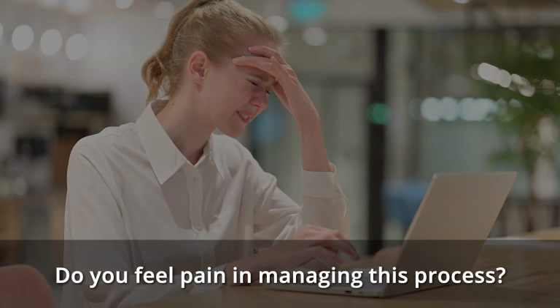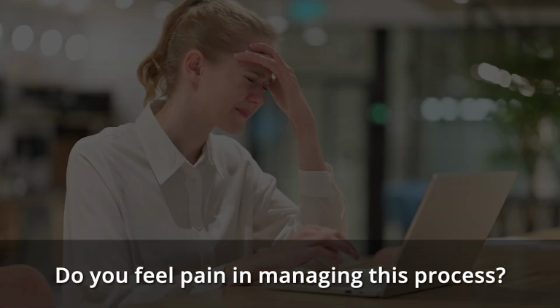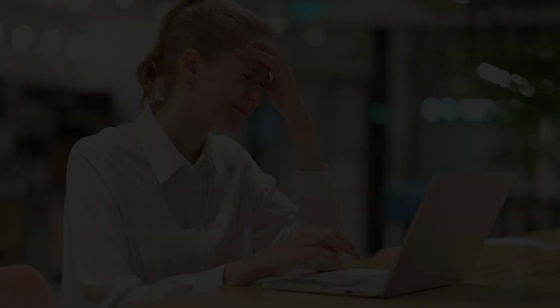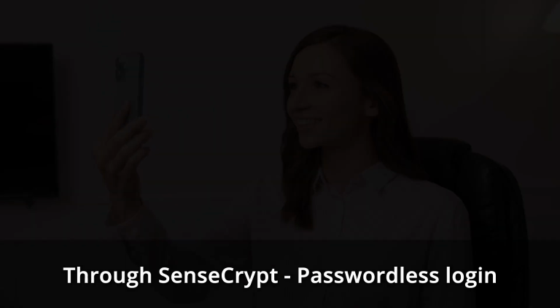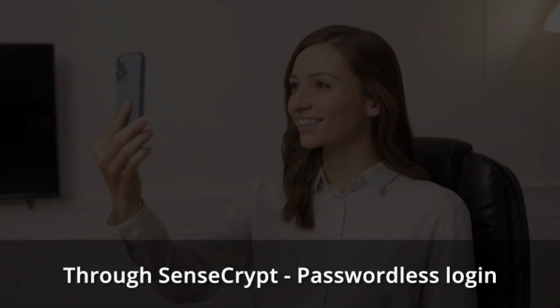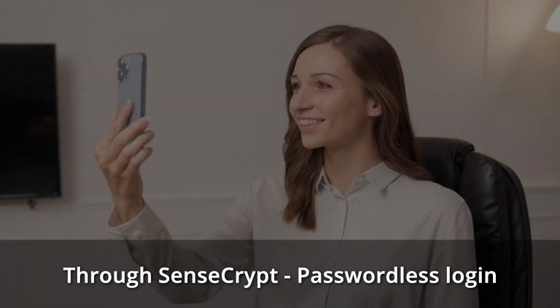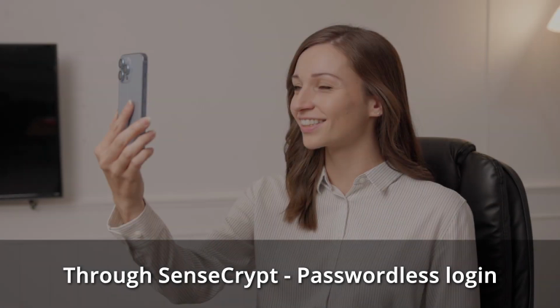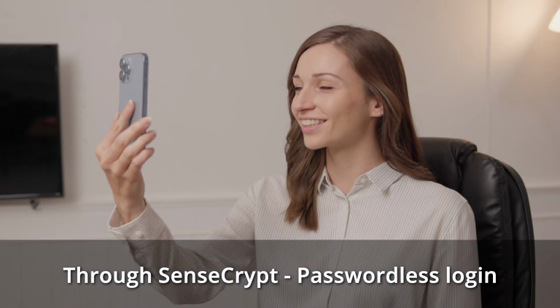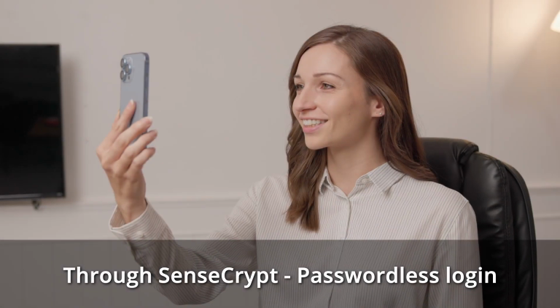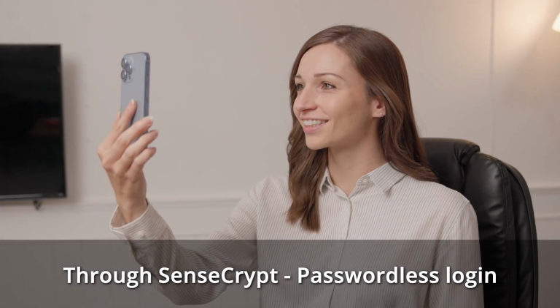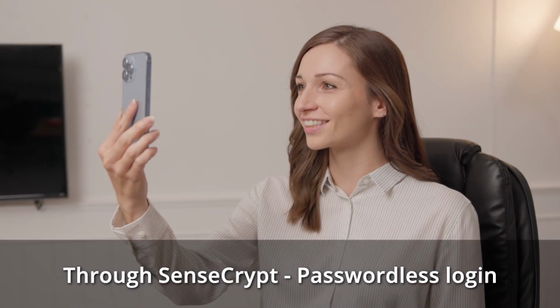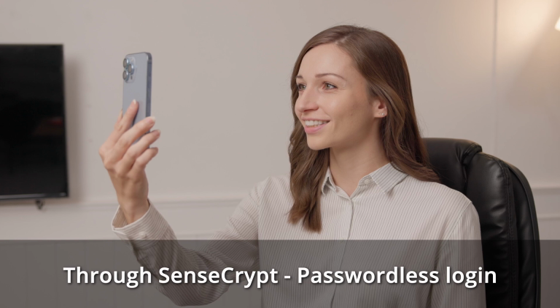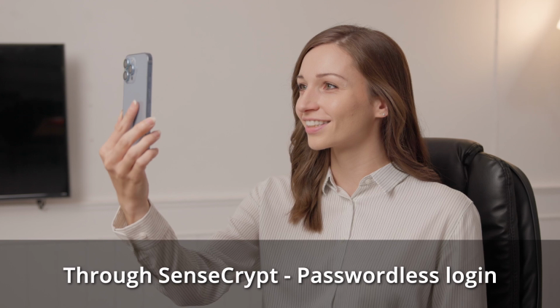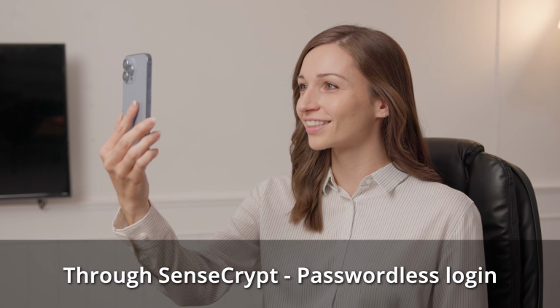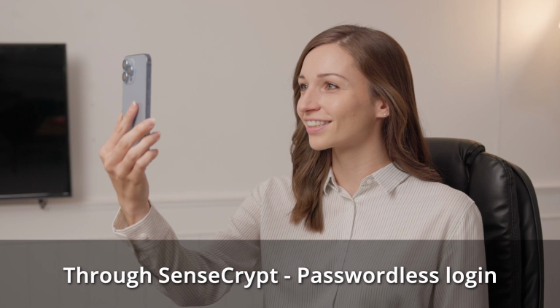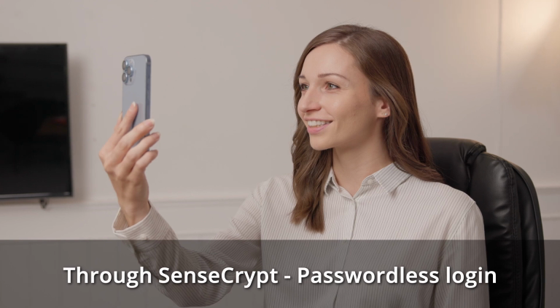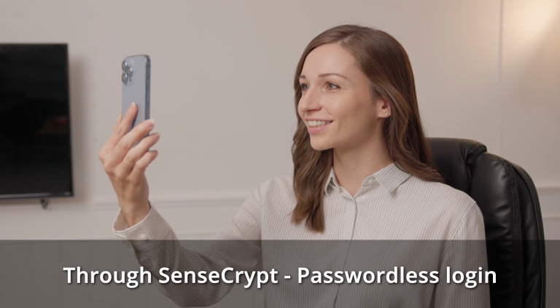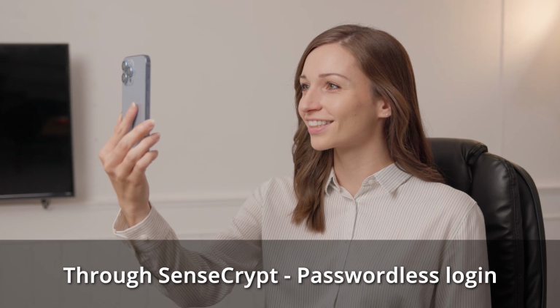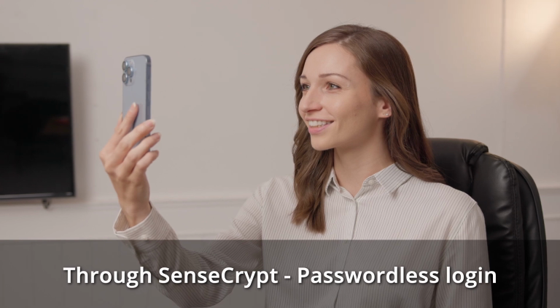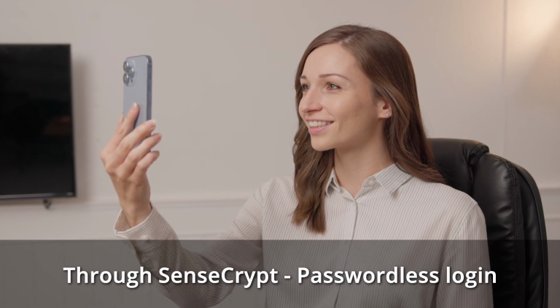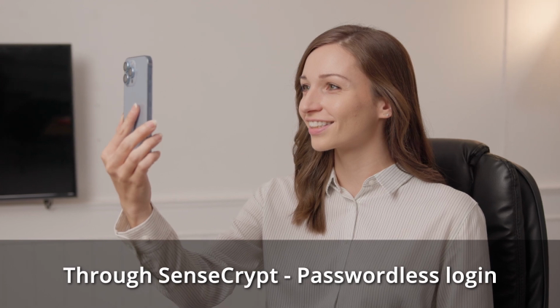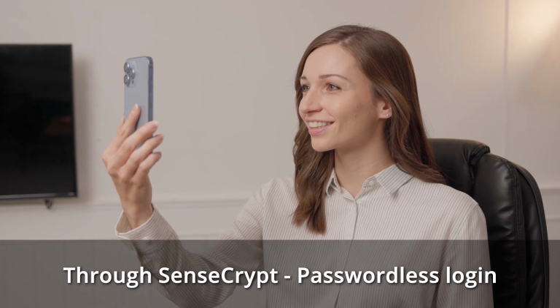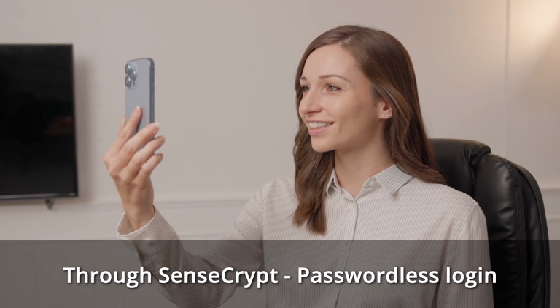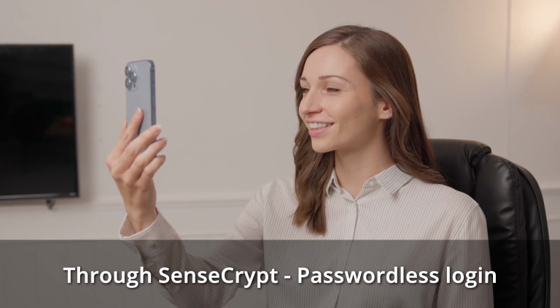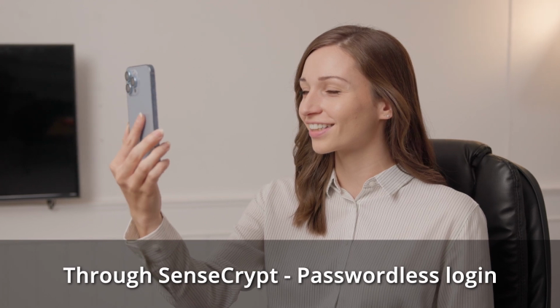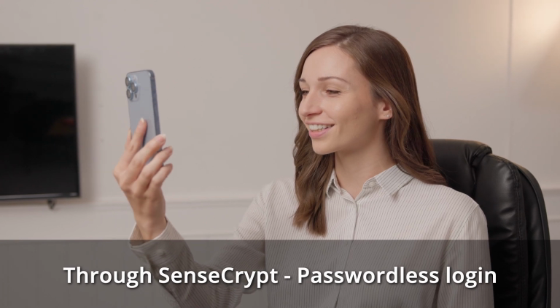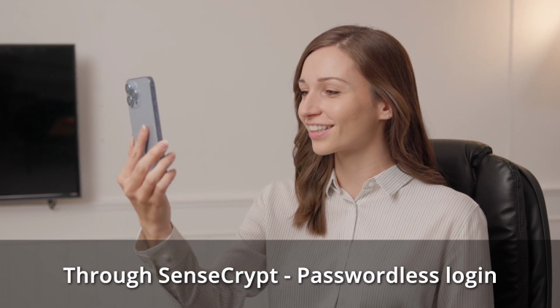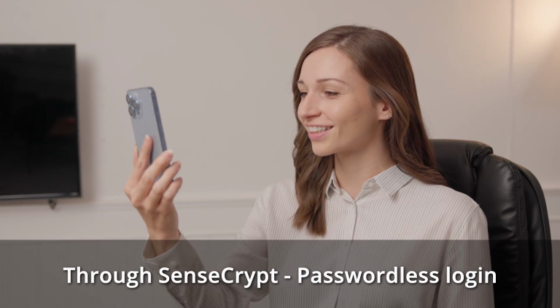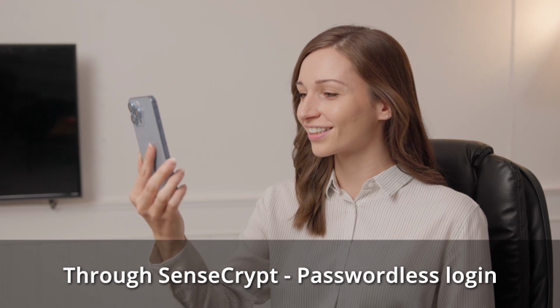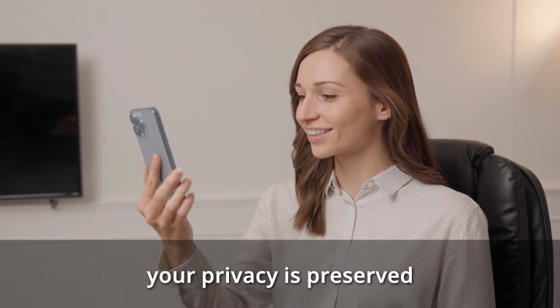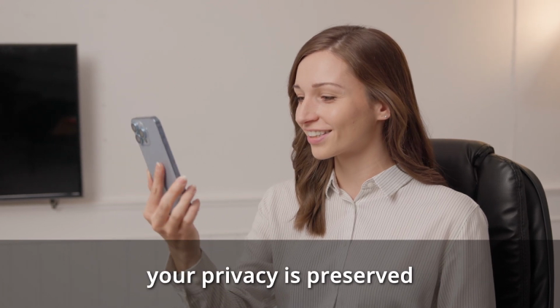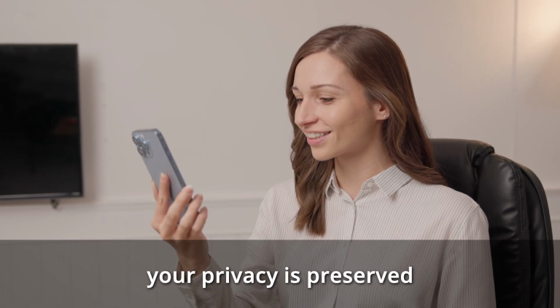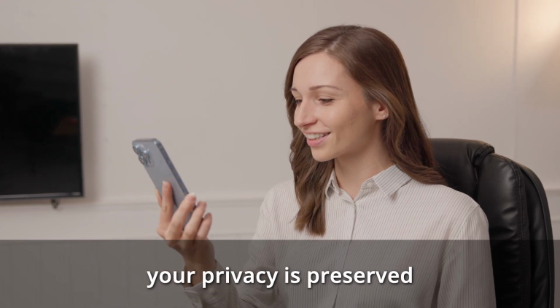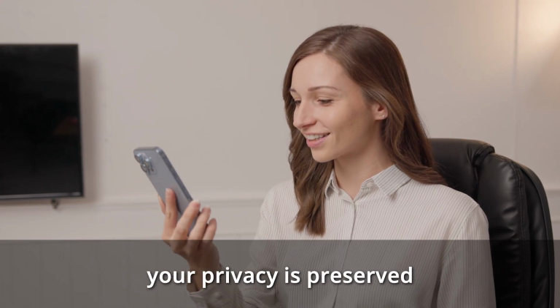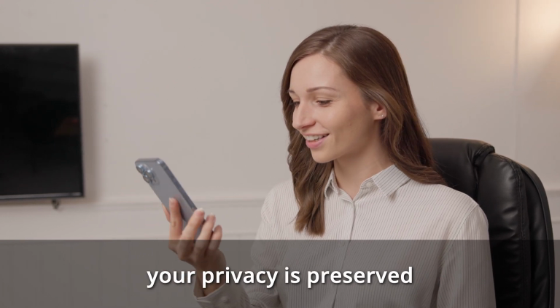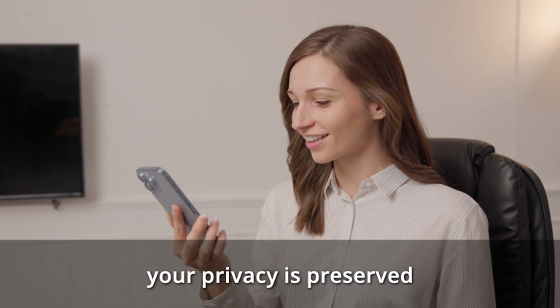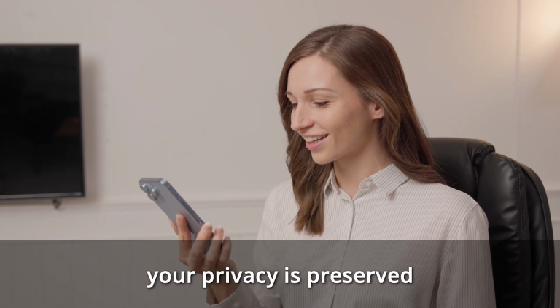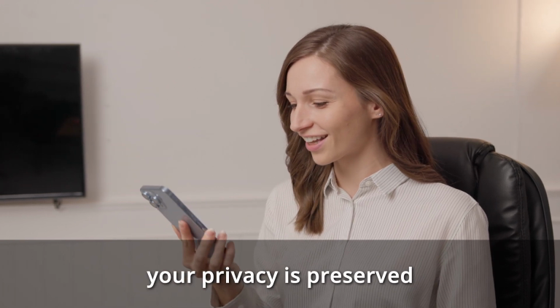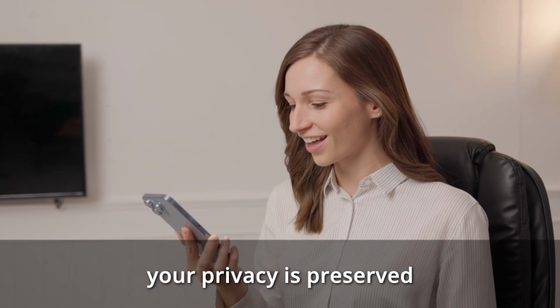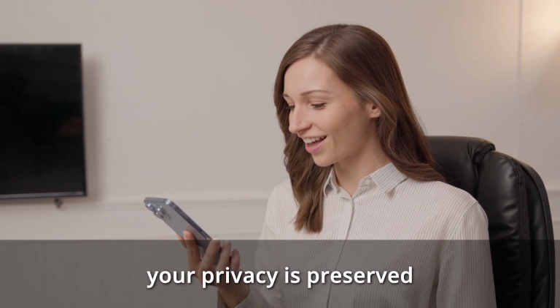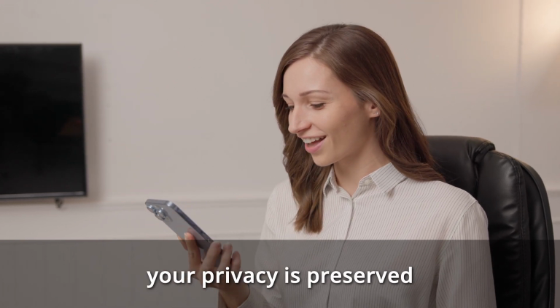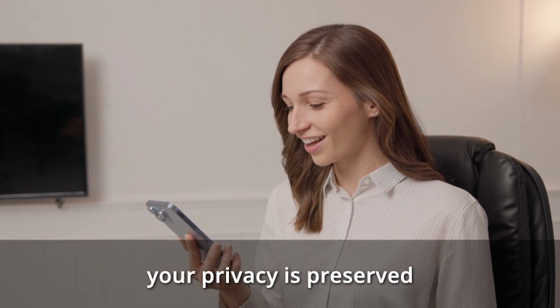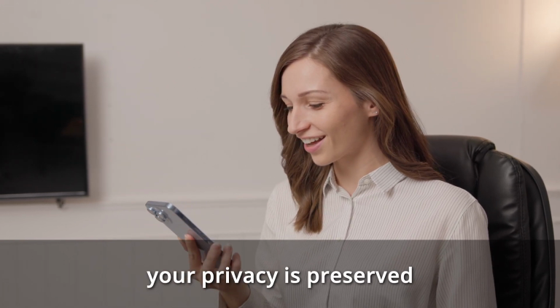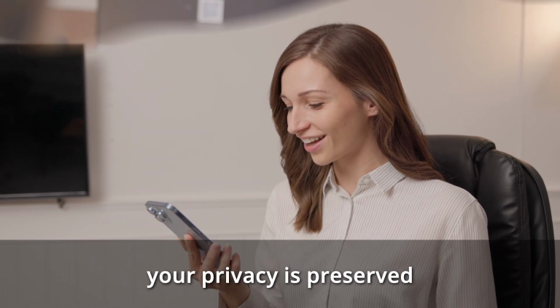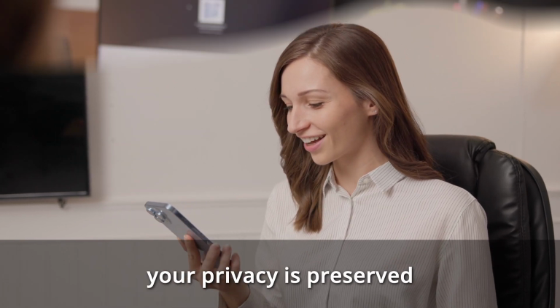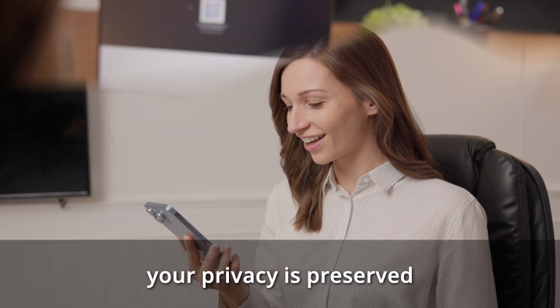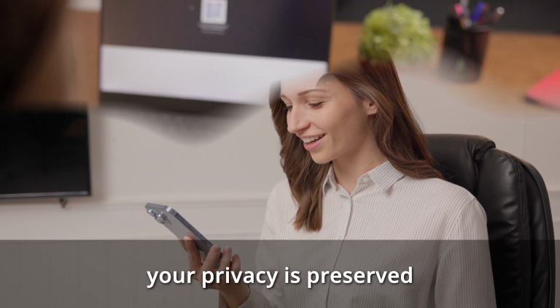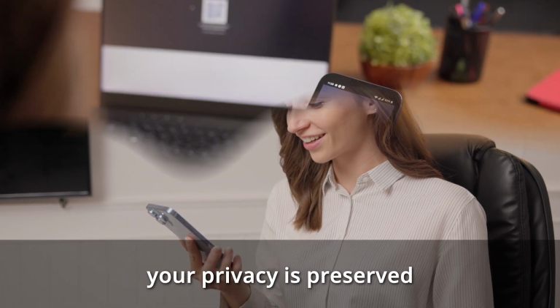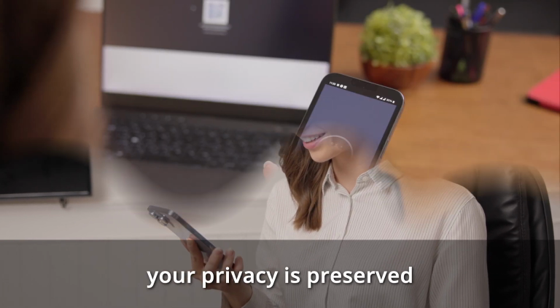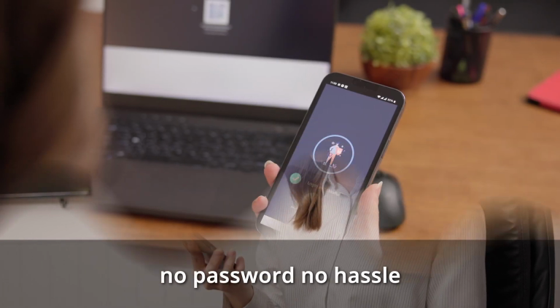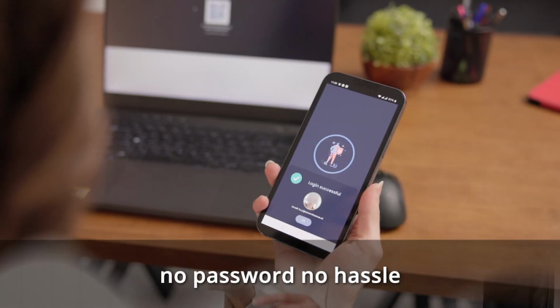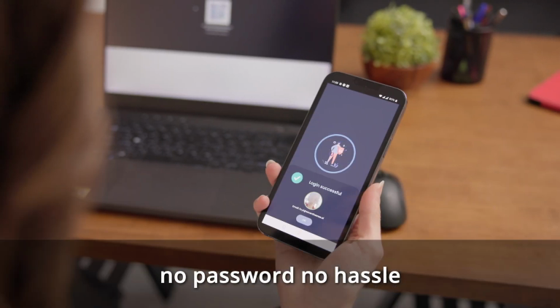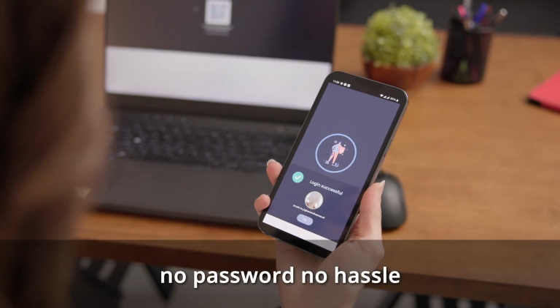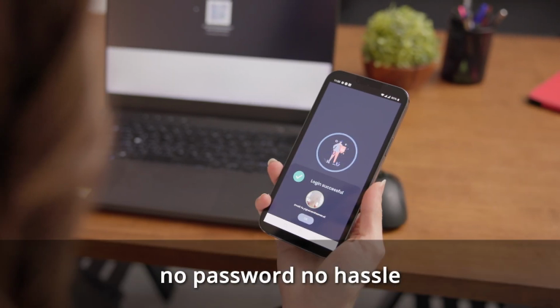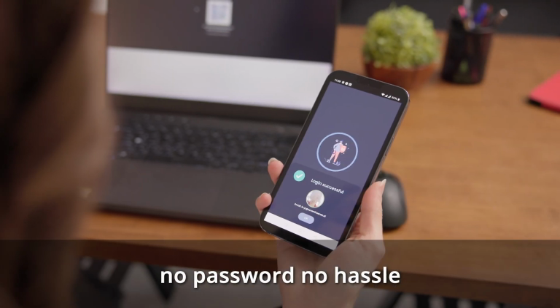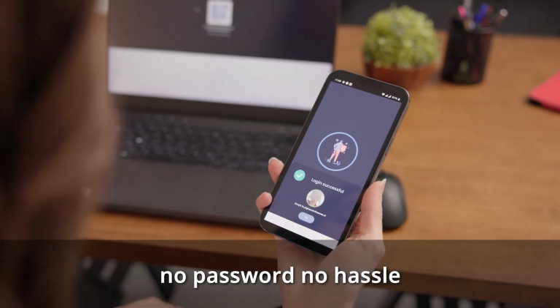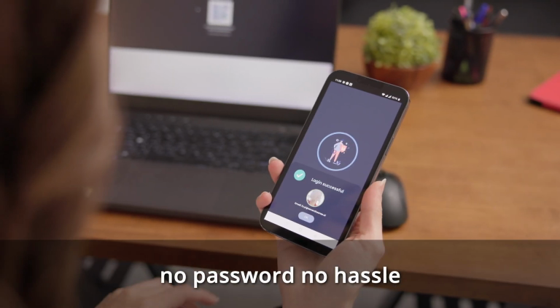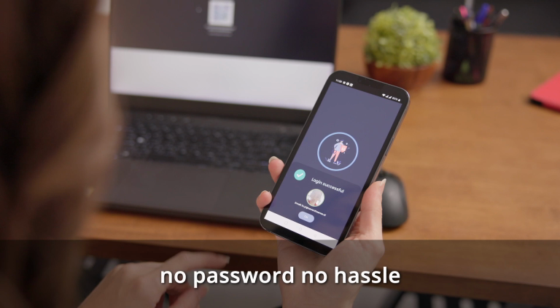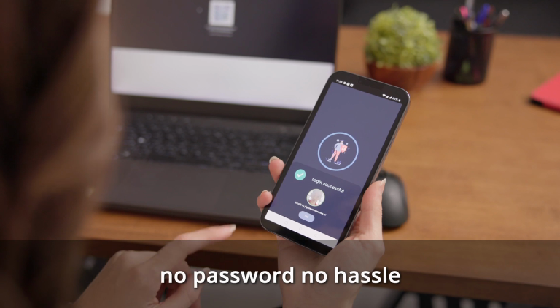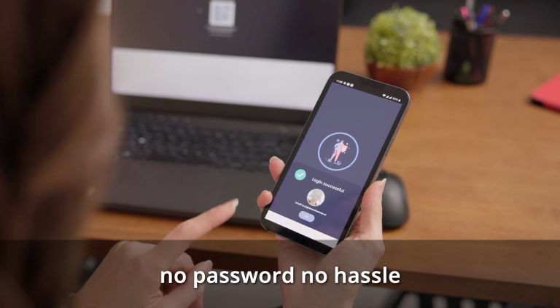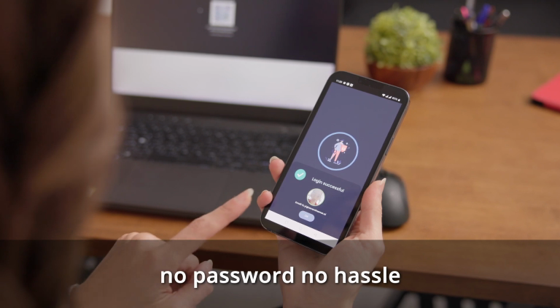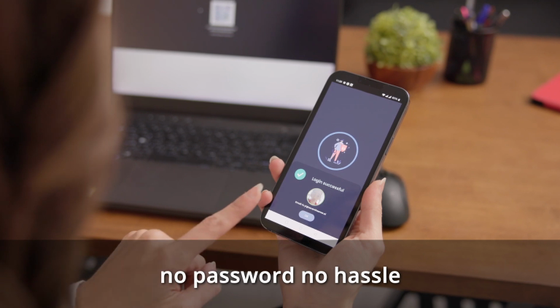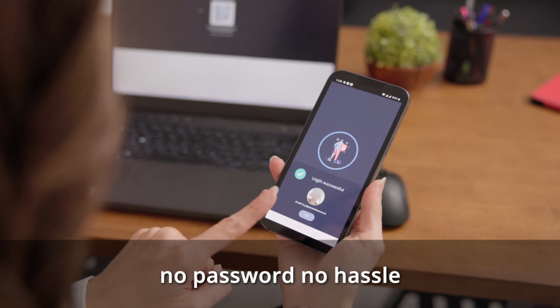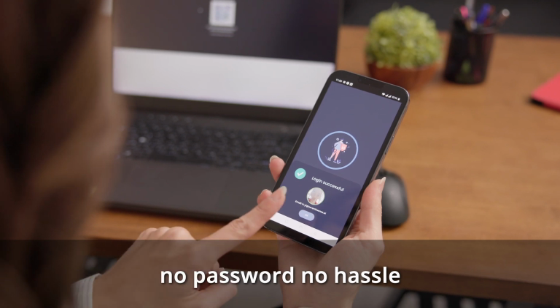Through SenseScript passwordless login, your privacy is preserved. No password, no hassle.